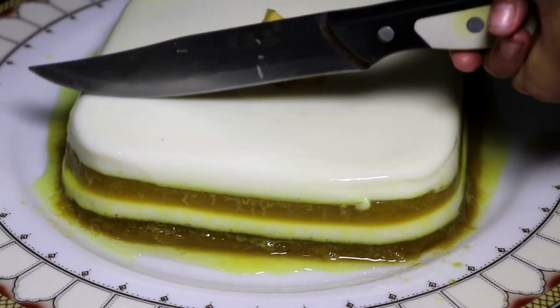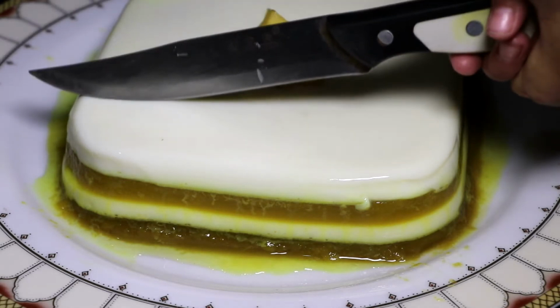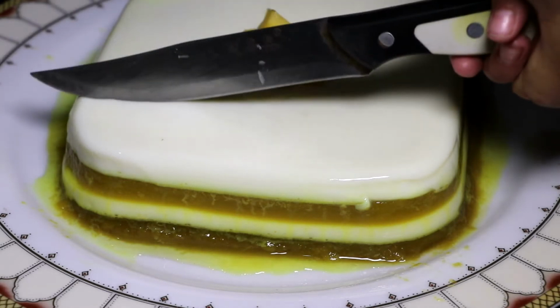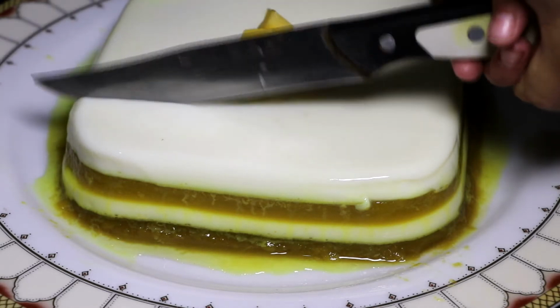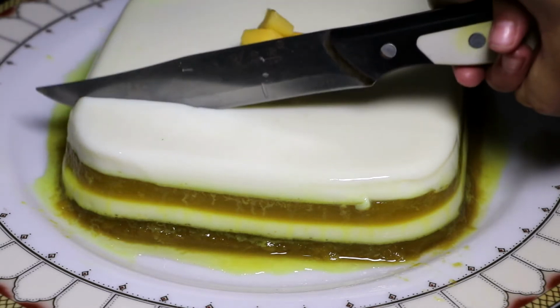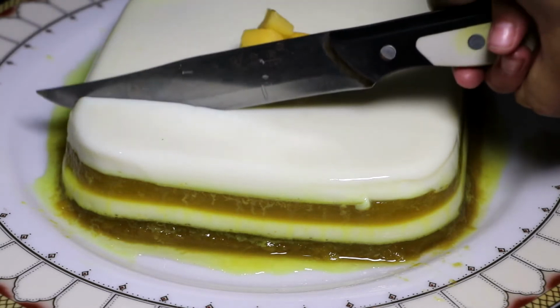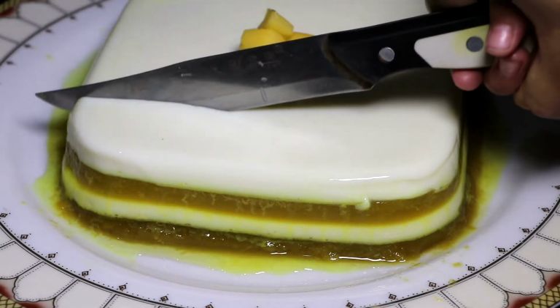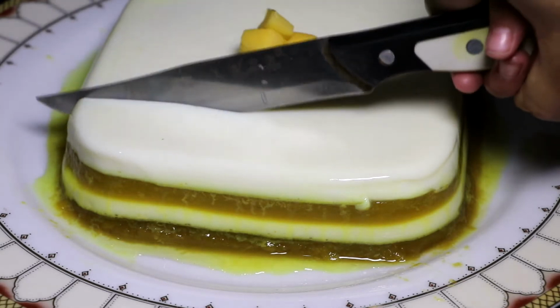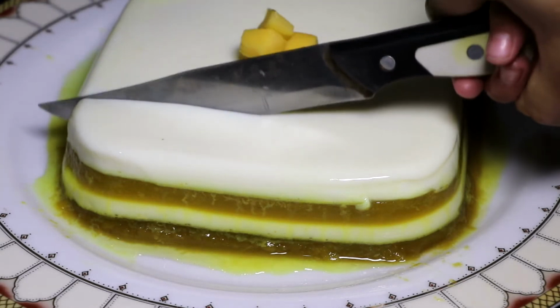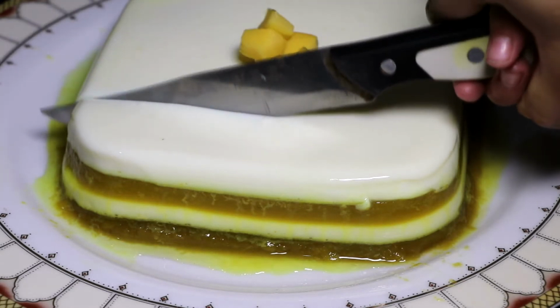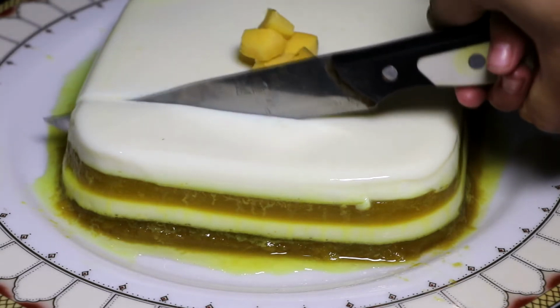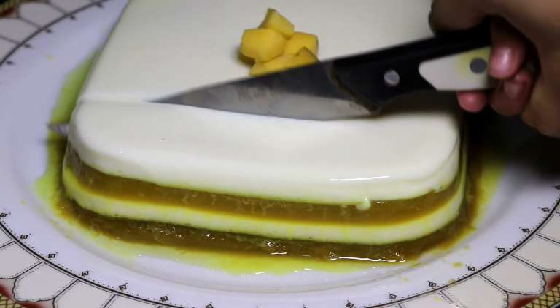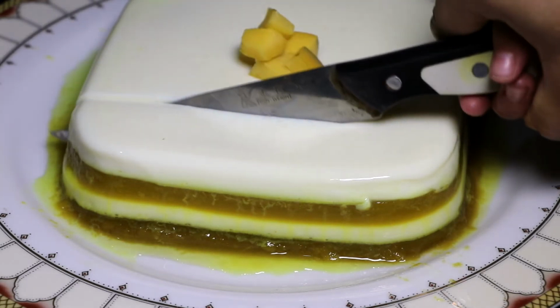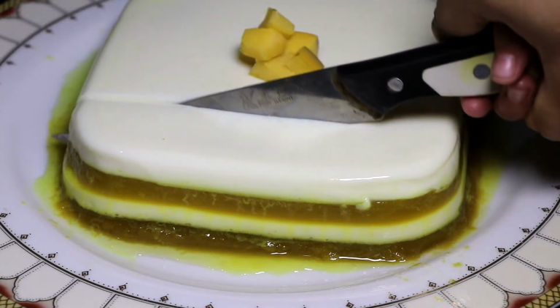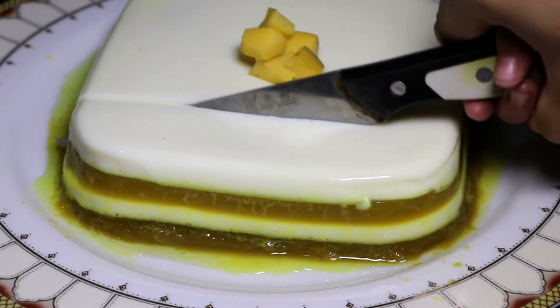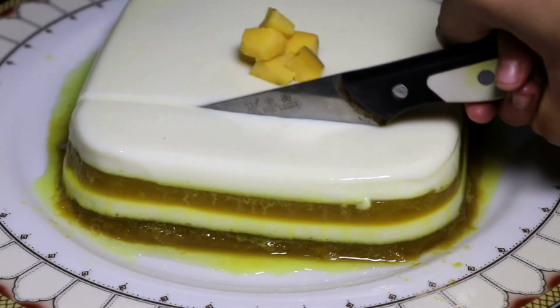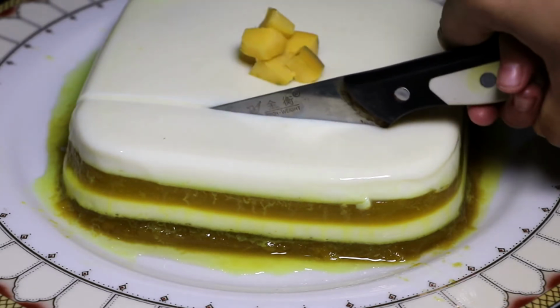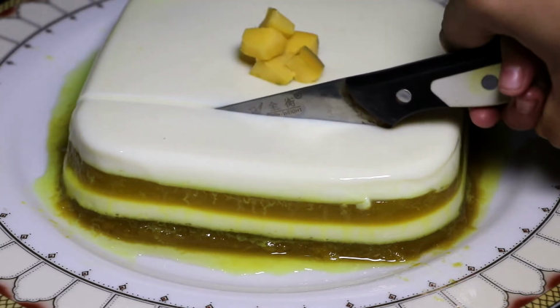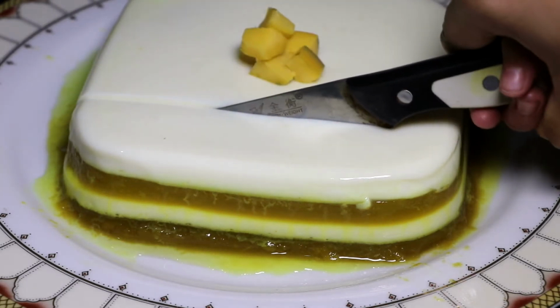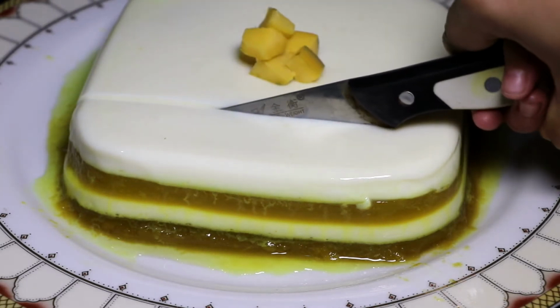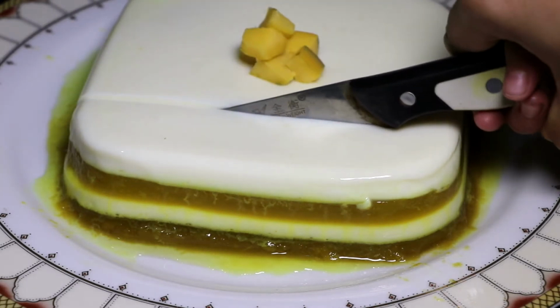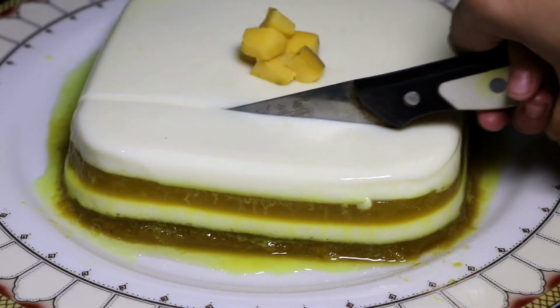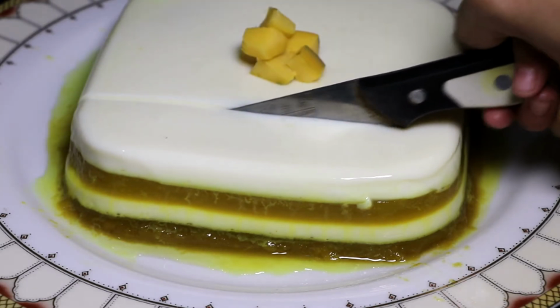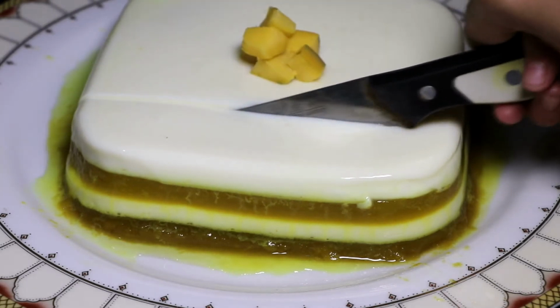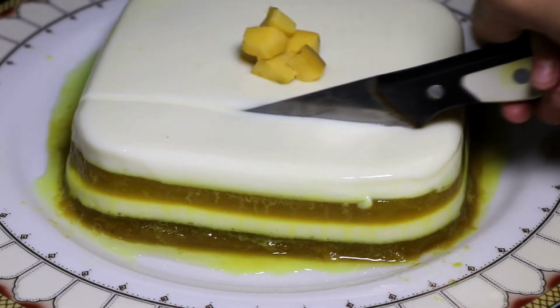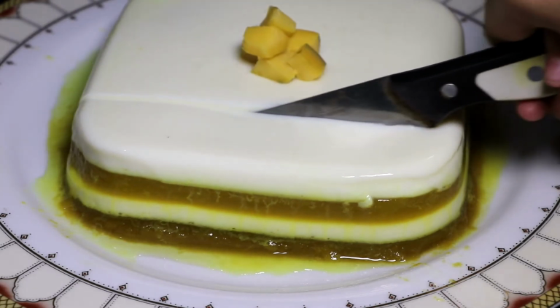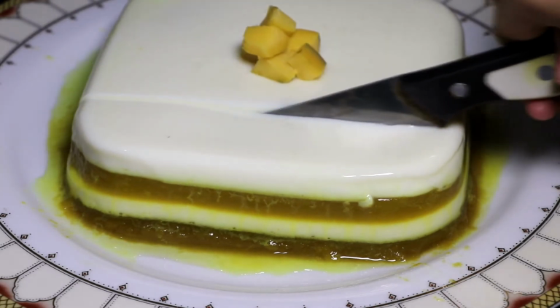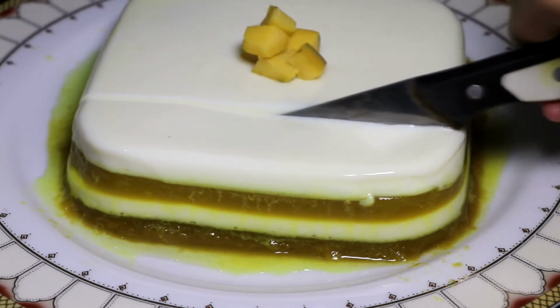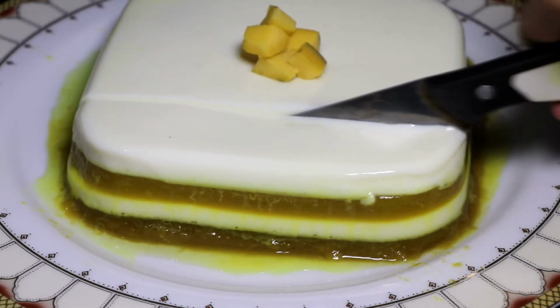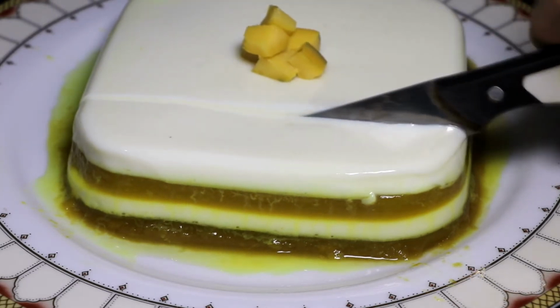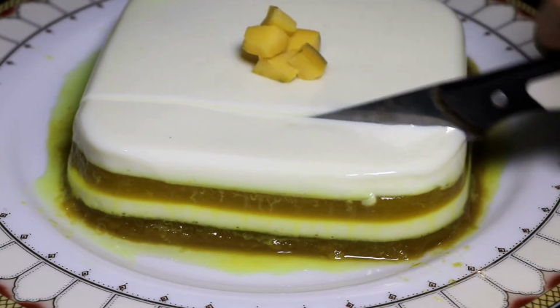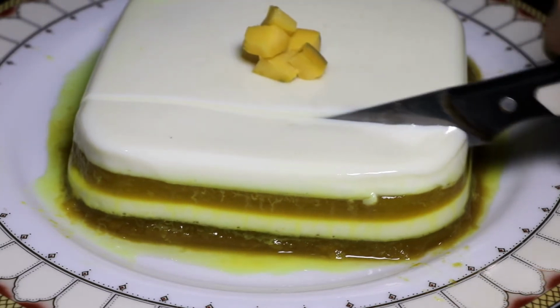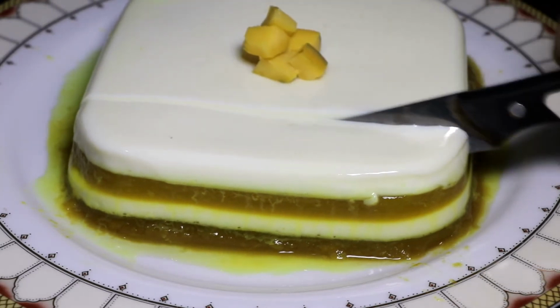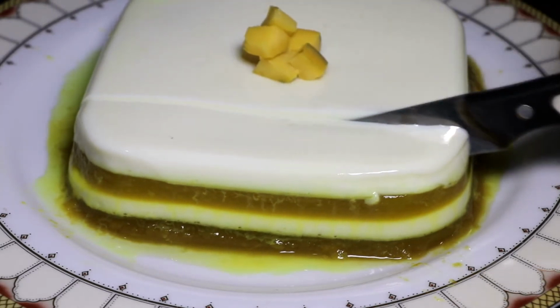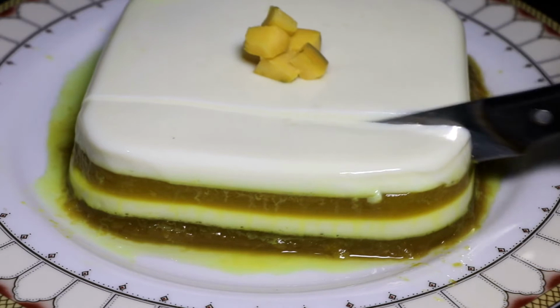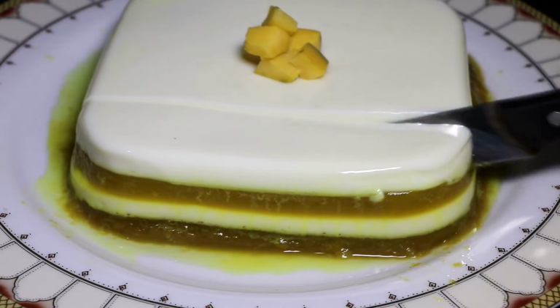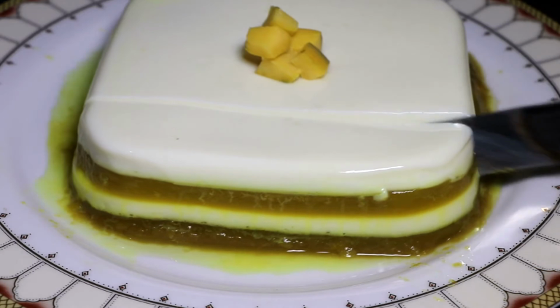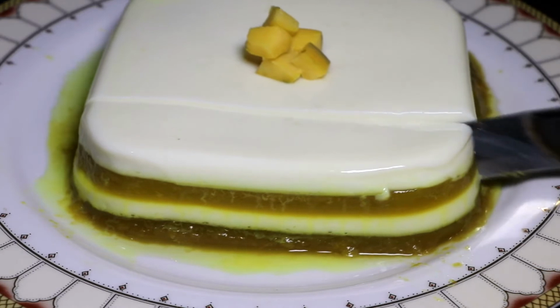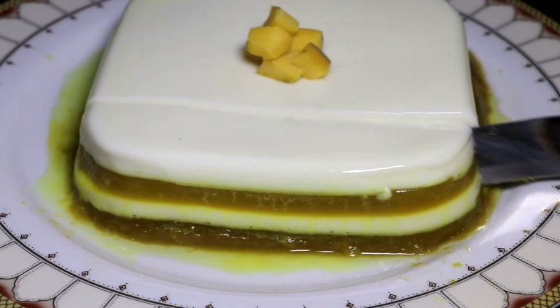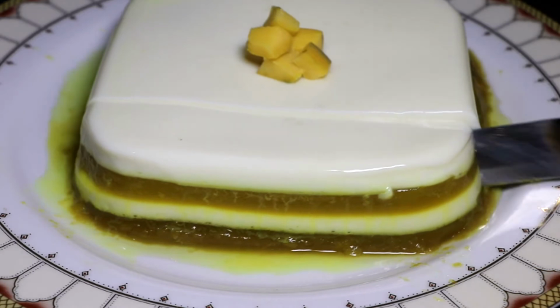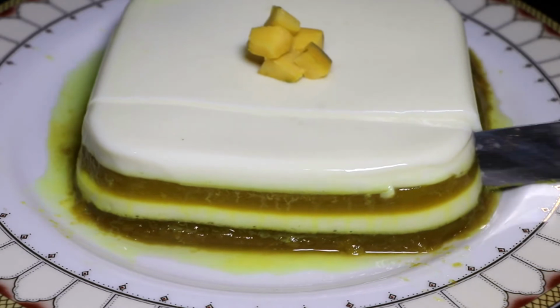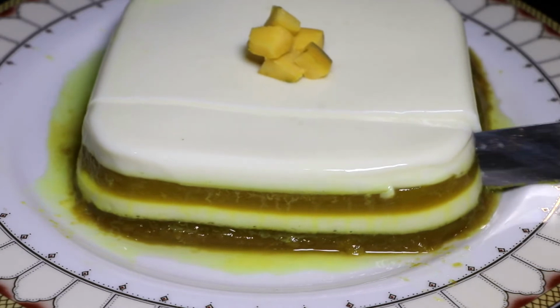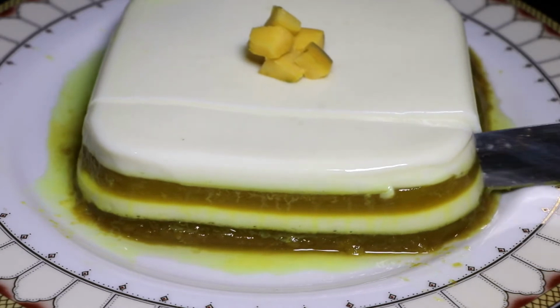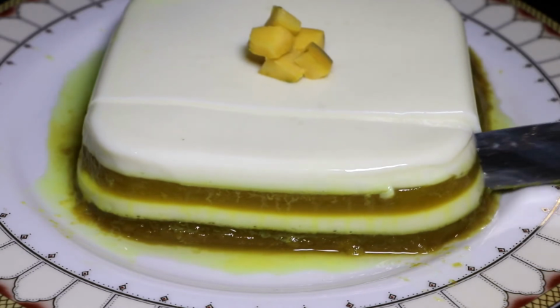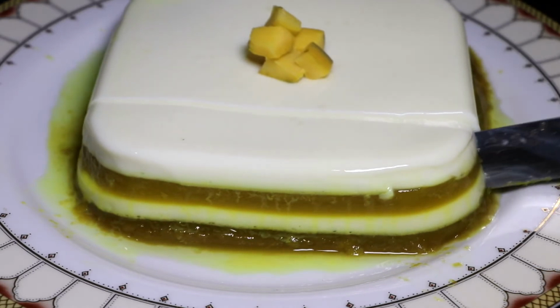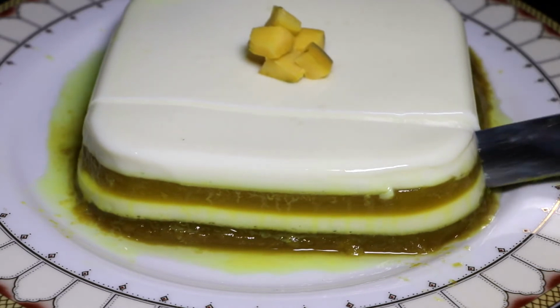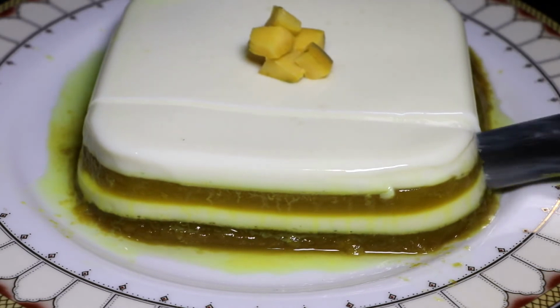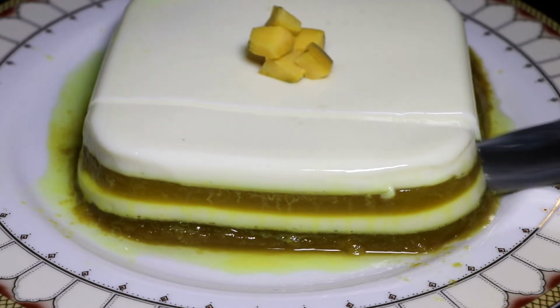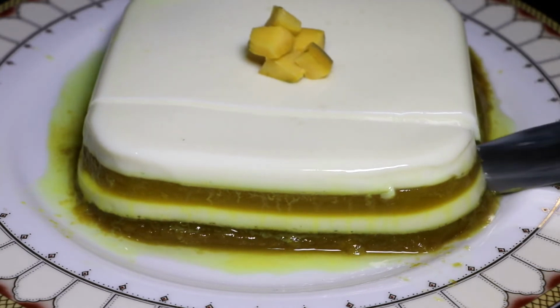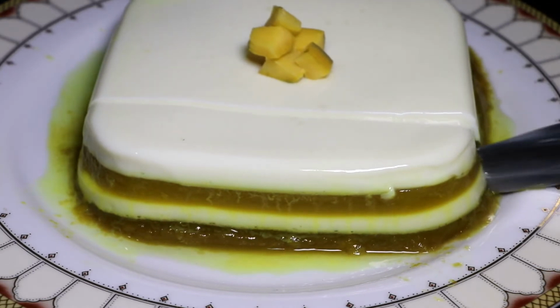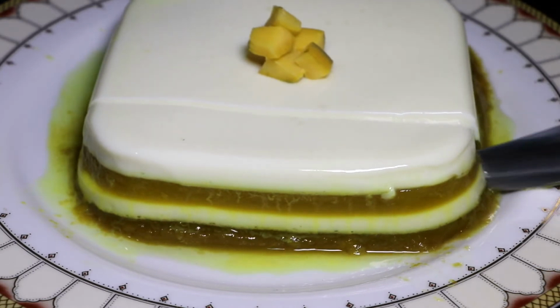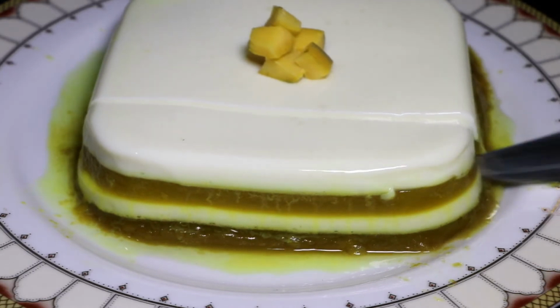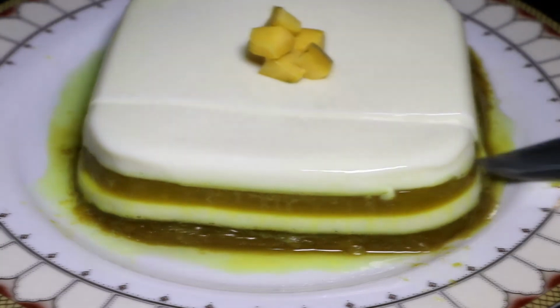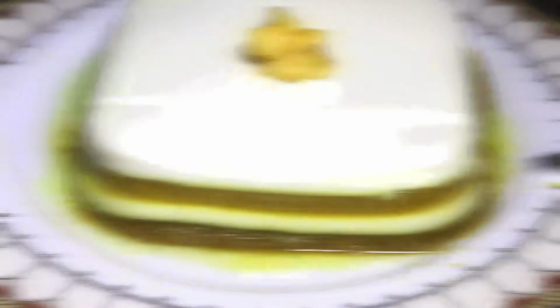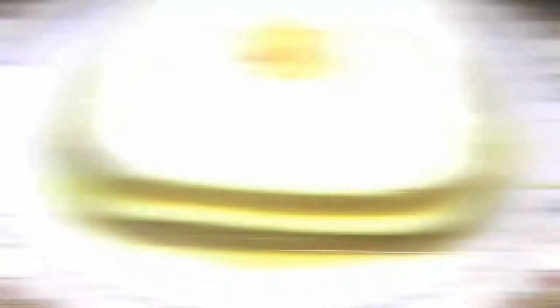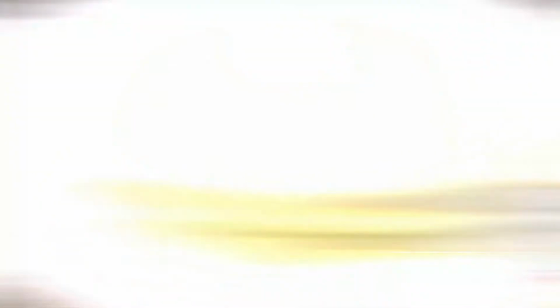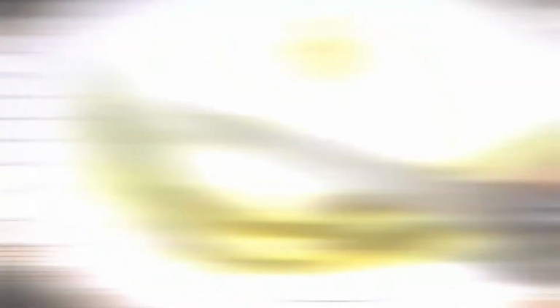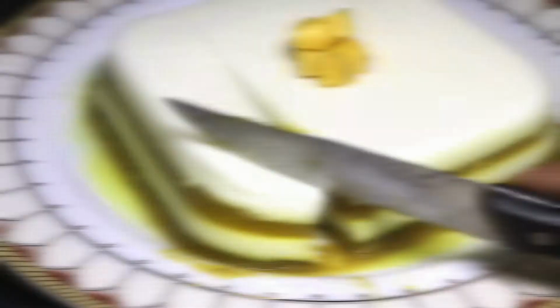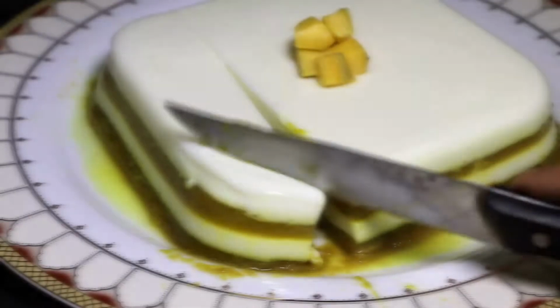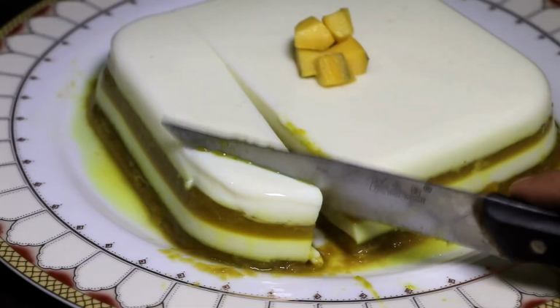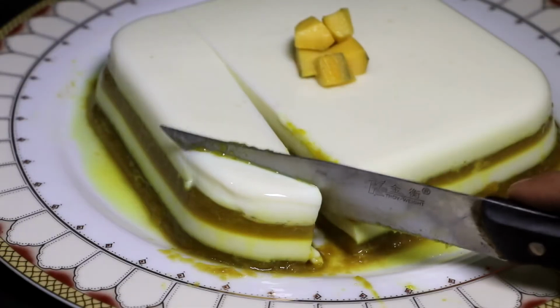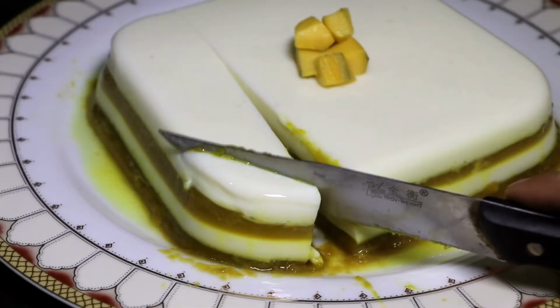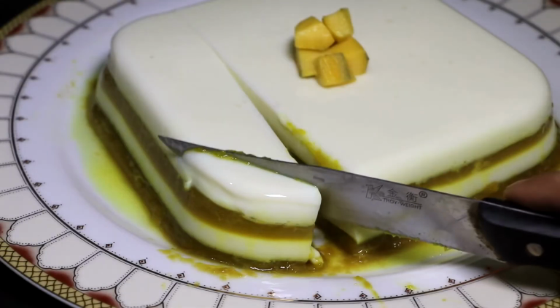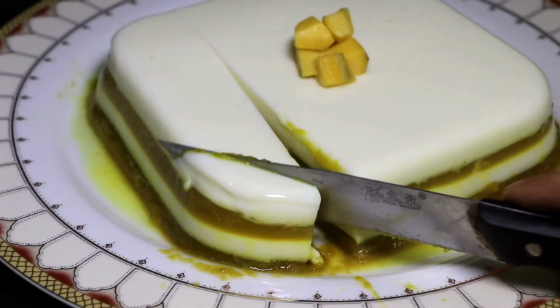Today's recipe is called Layer Pudding. This pudding, as you can see, is very high.